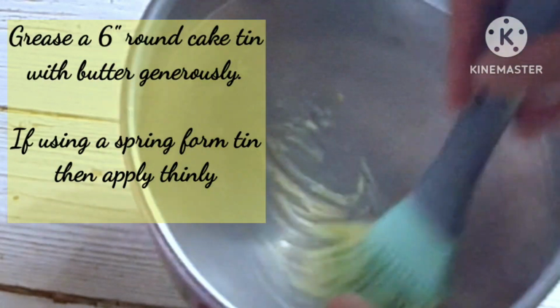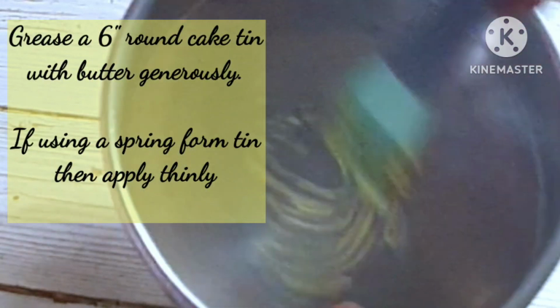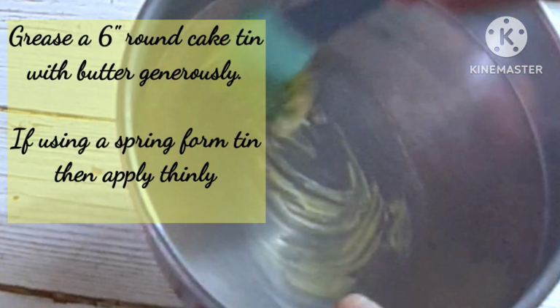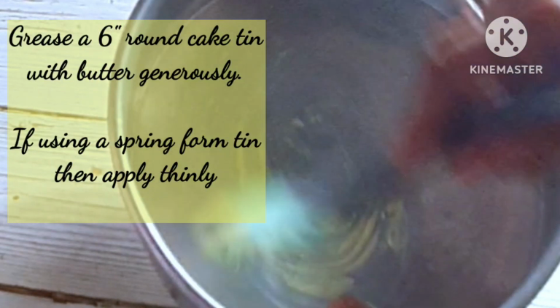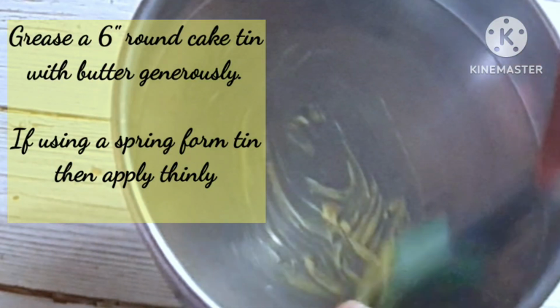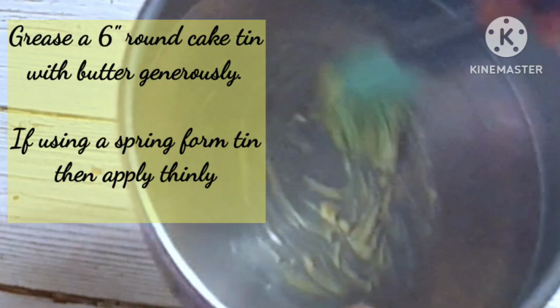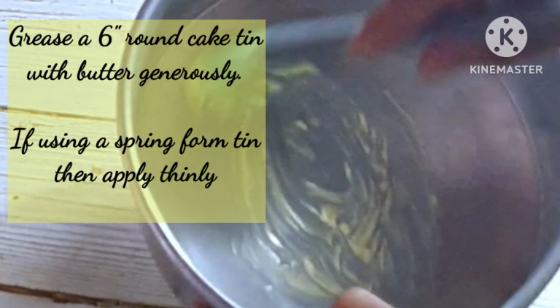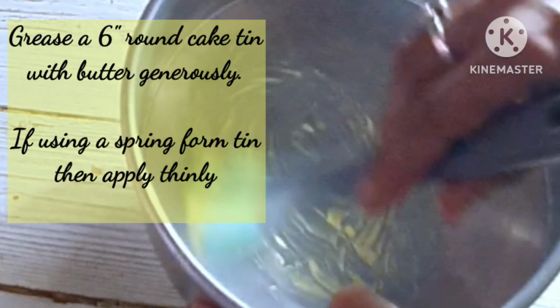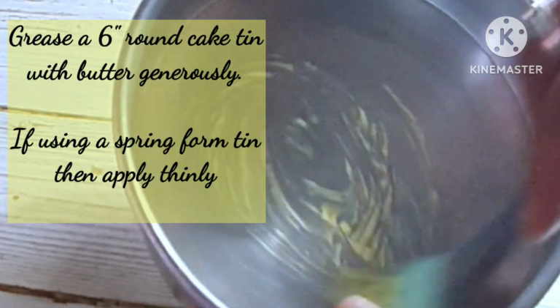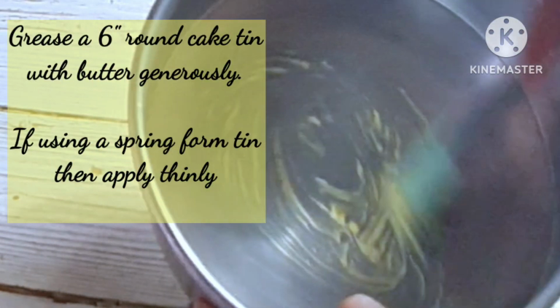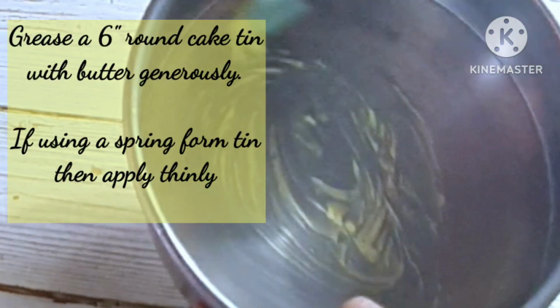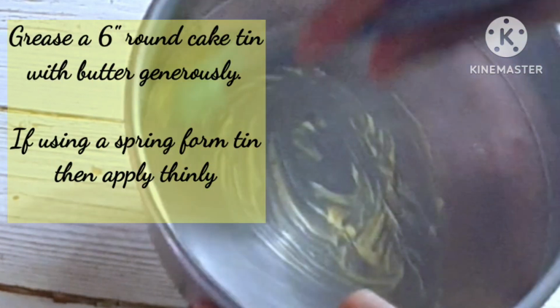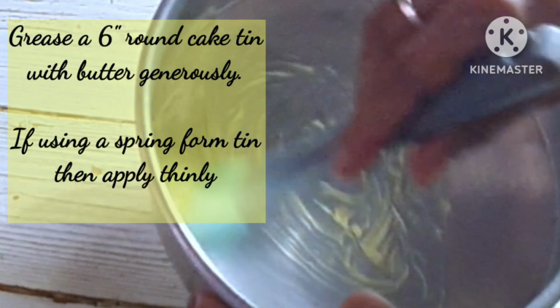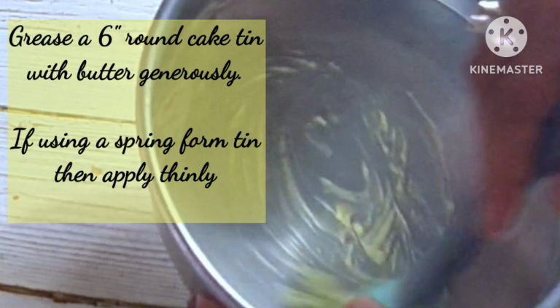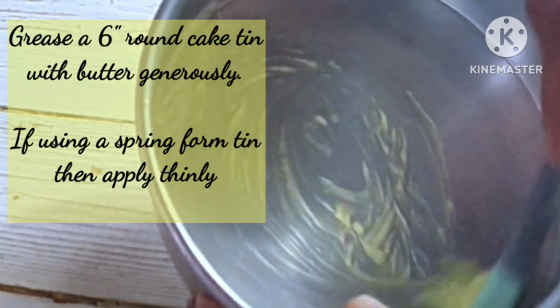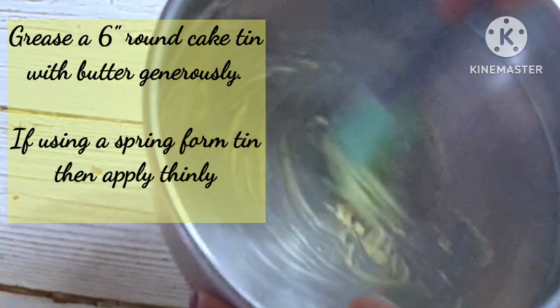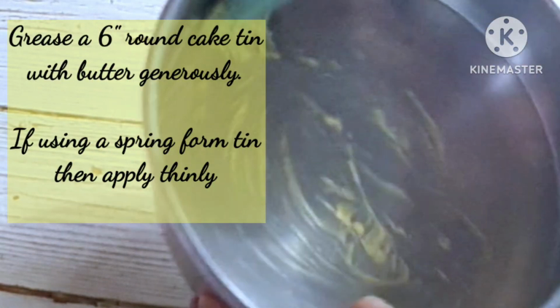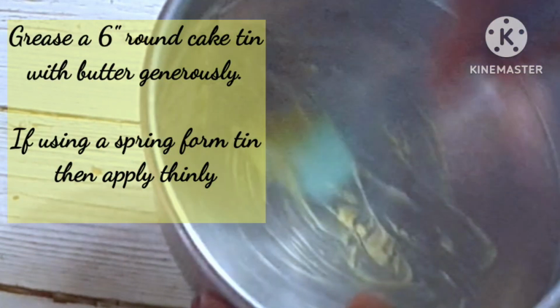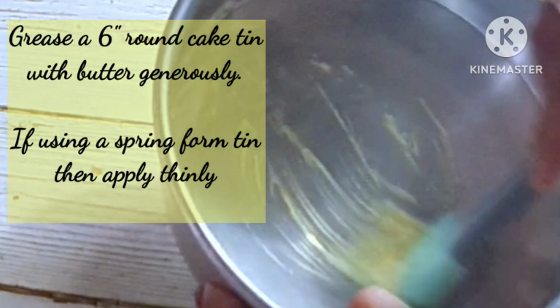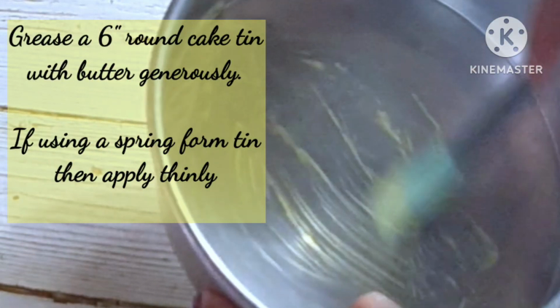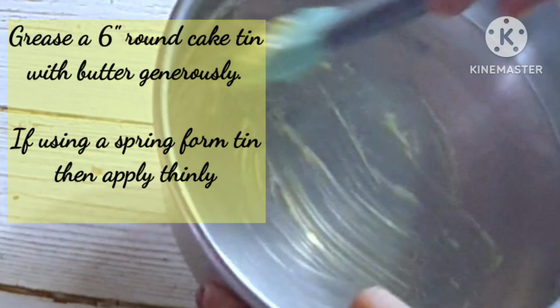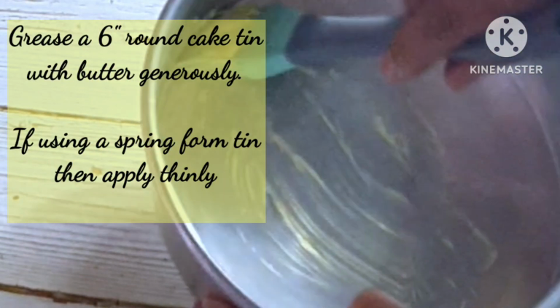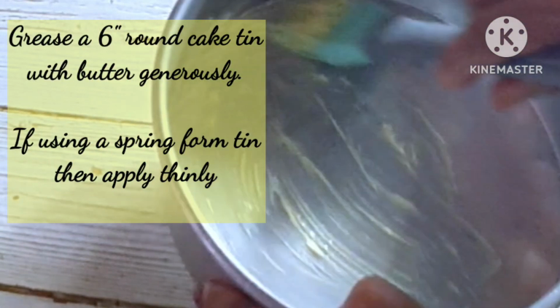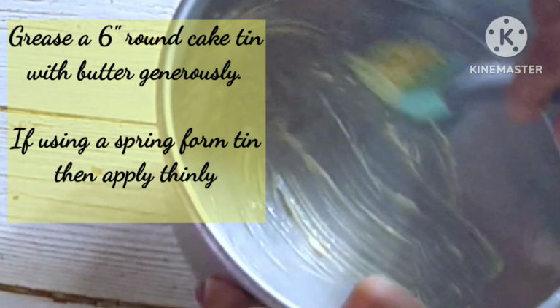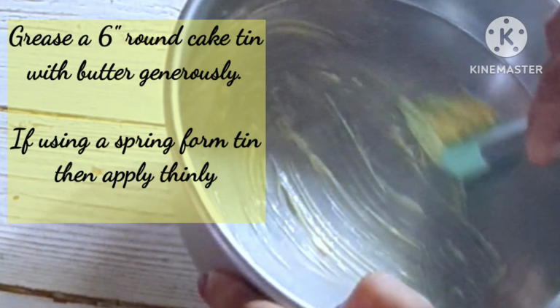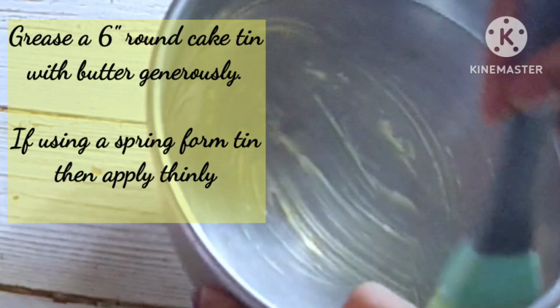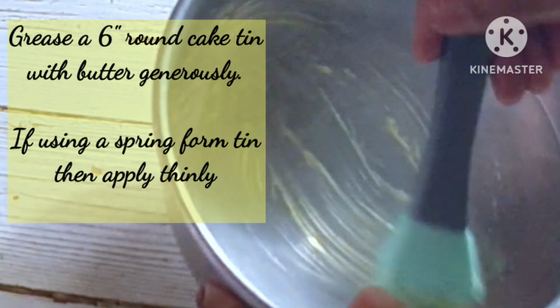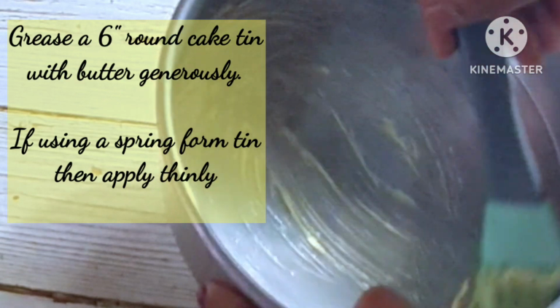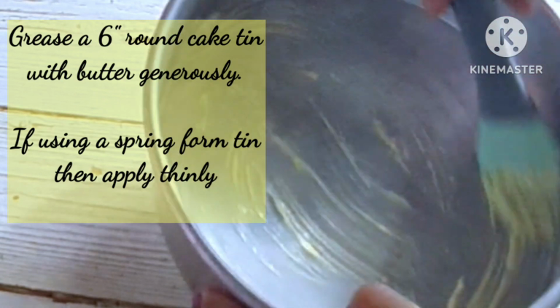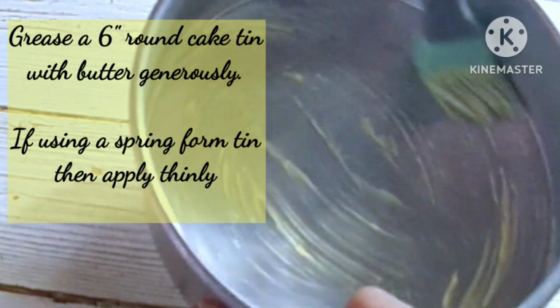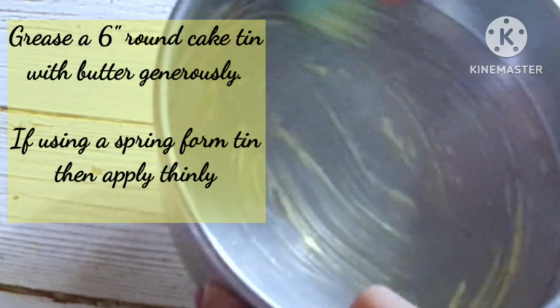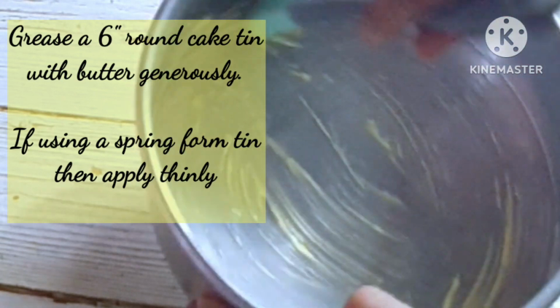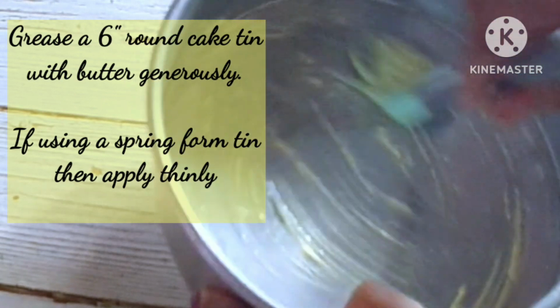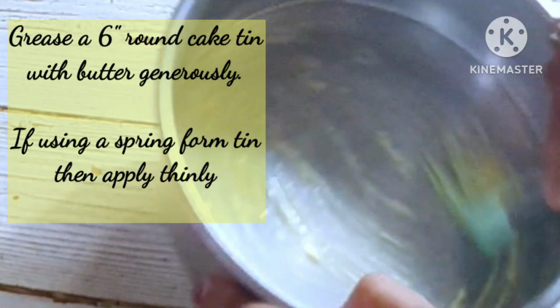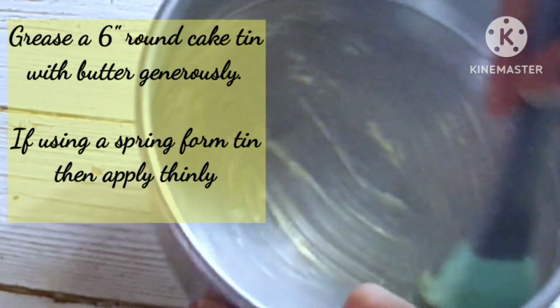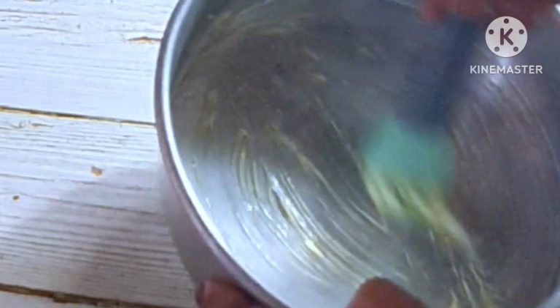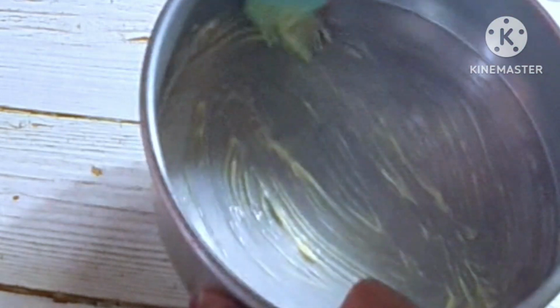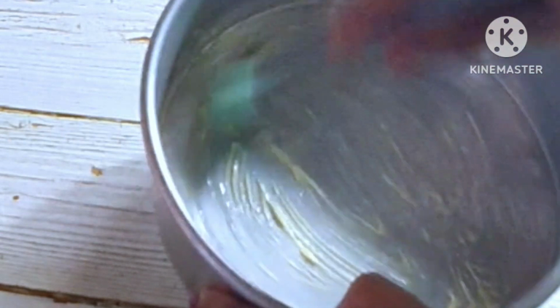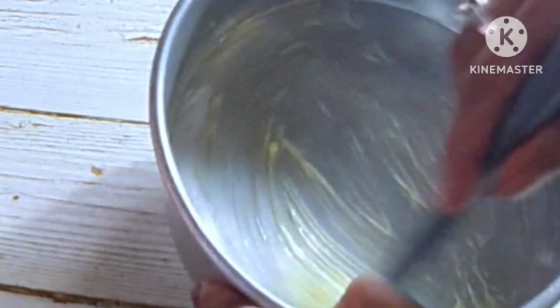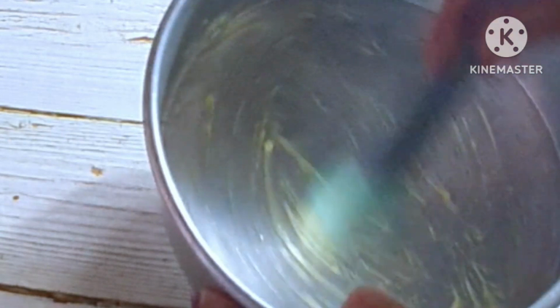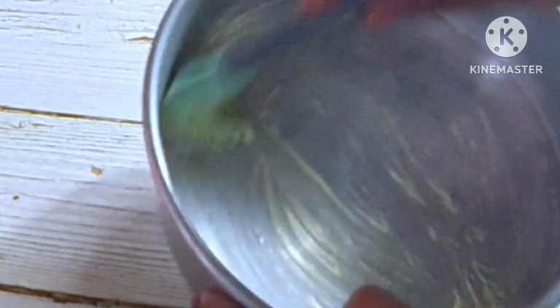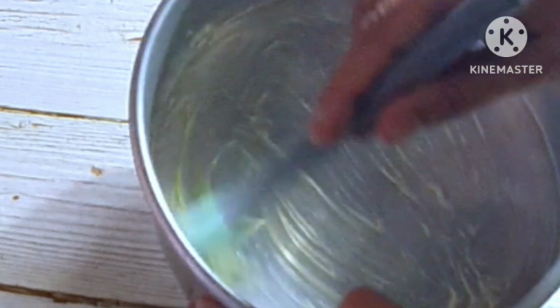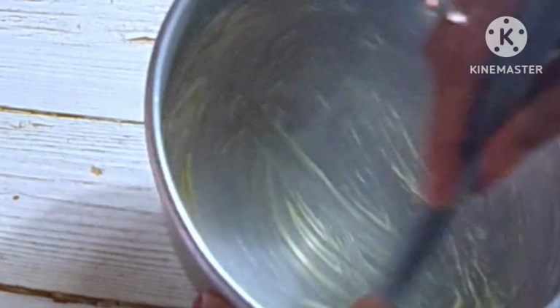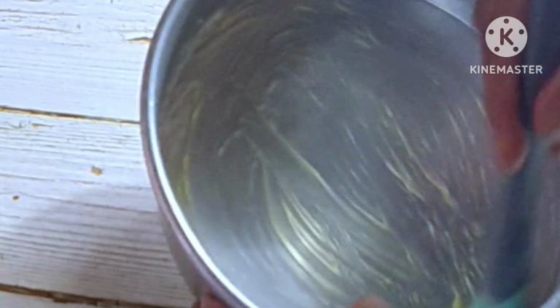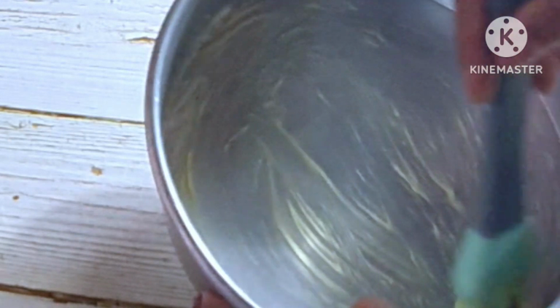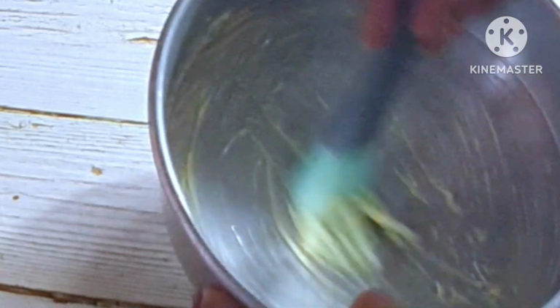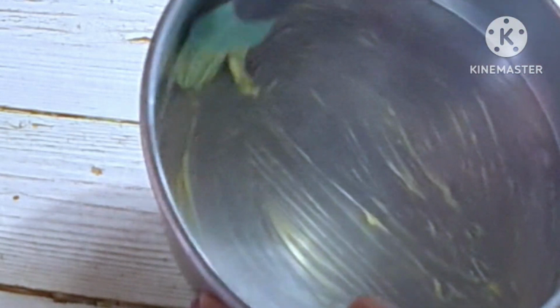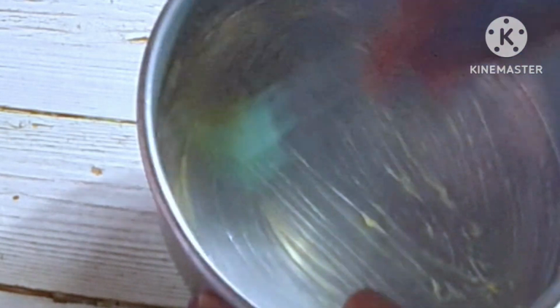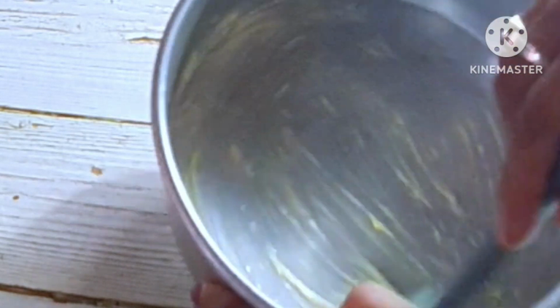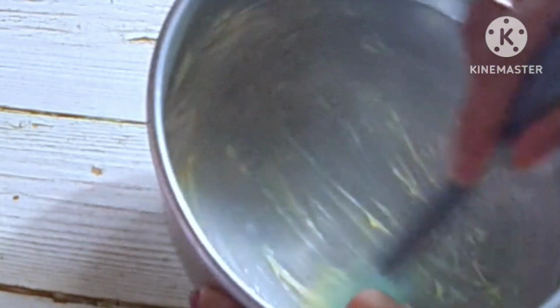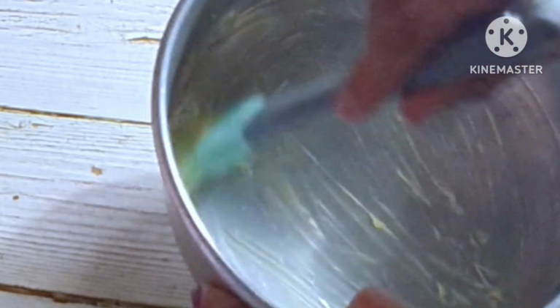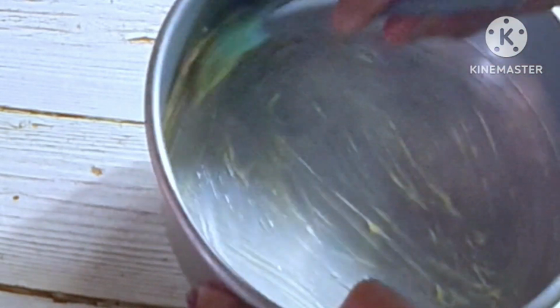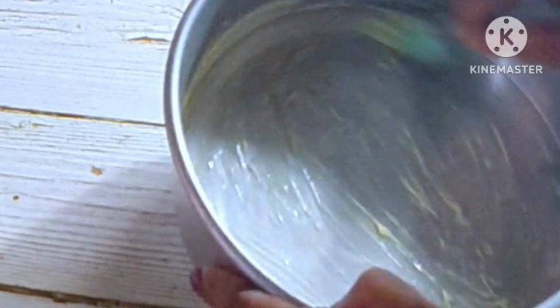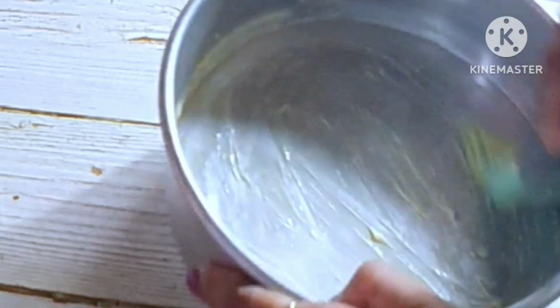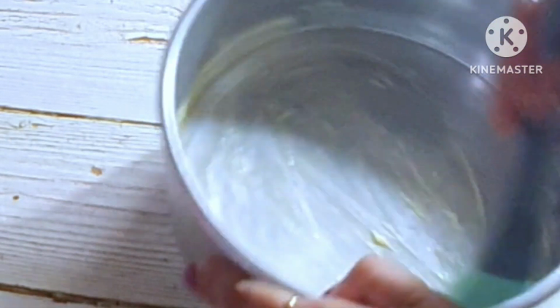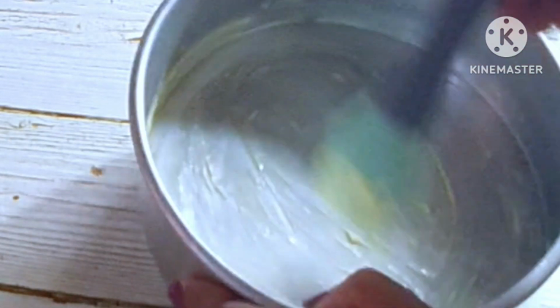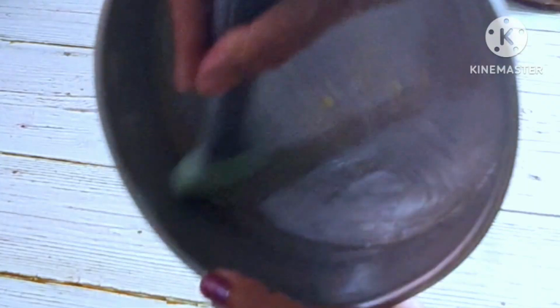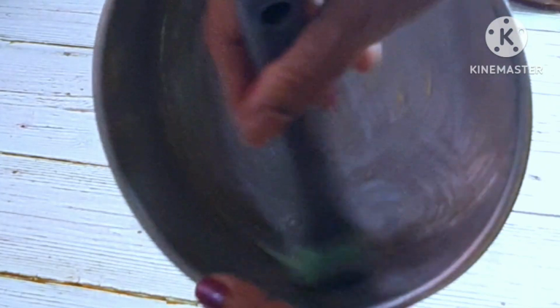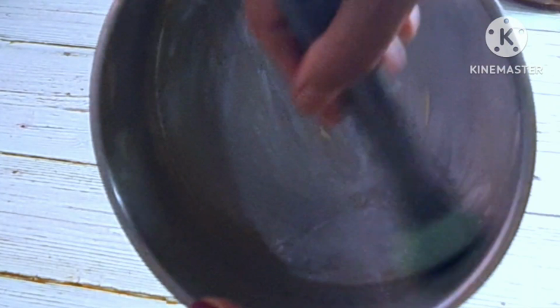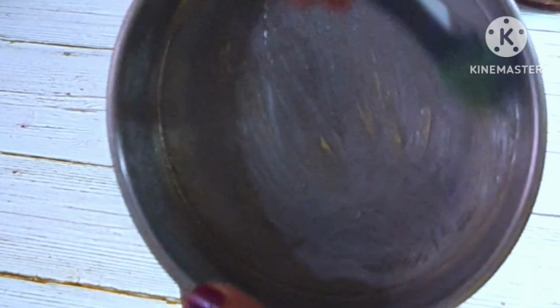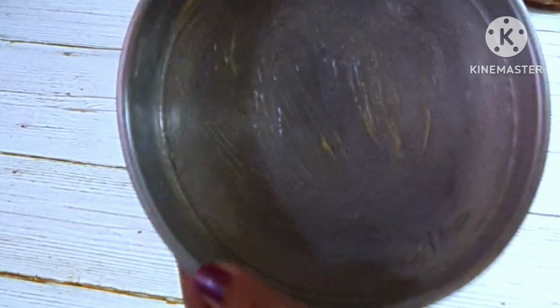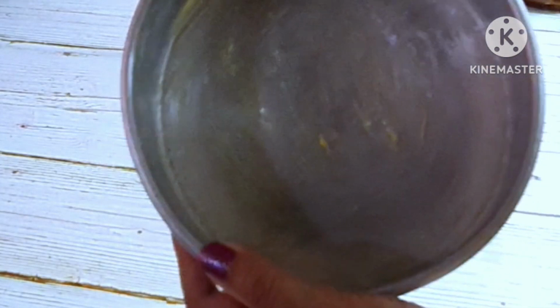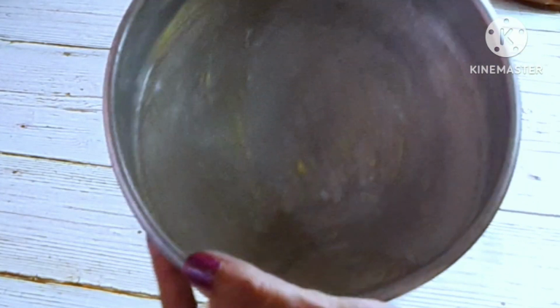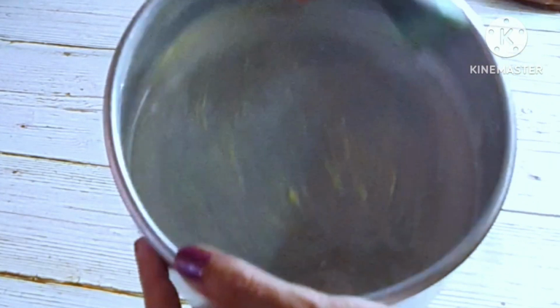I have used a 6-inch normal cake tin for this purpose, but you can always use a springform tin instead.